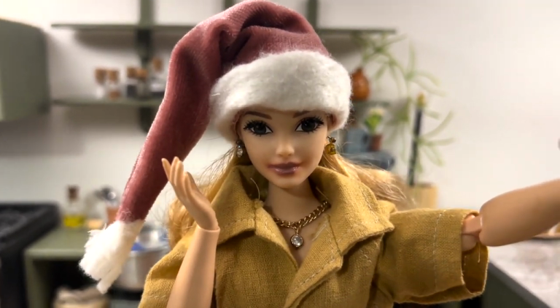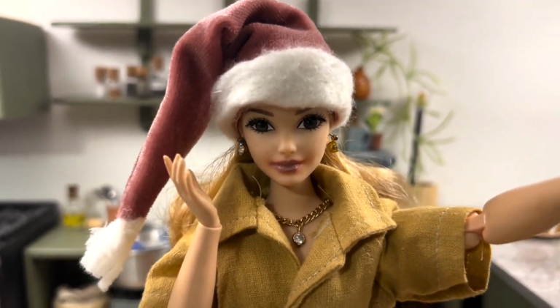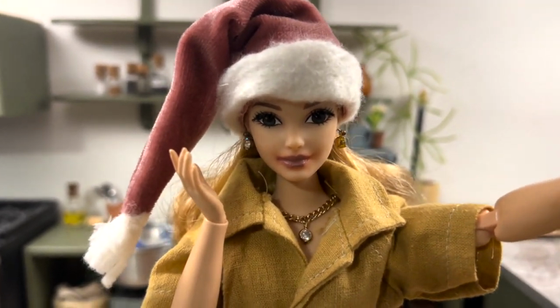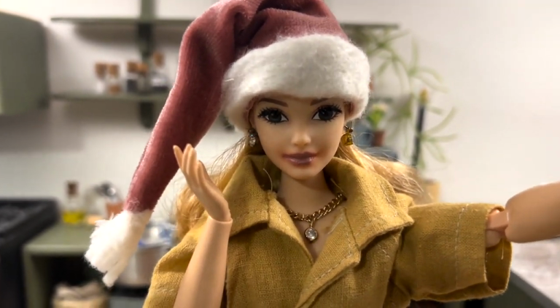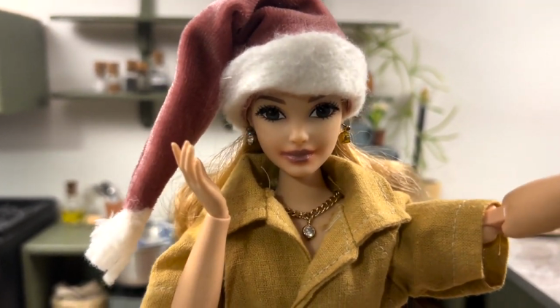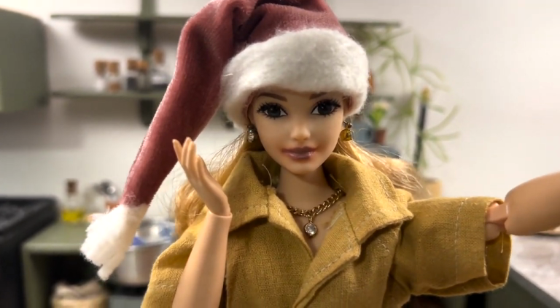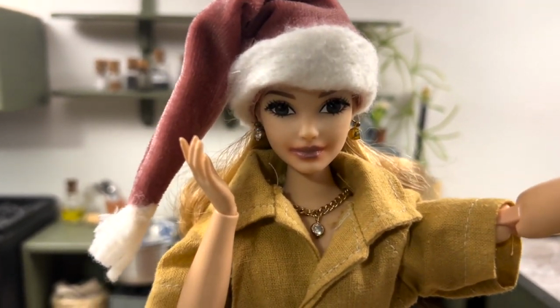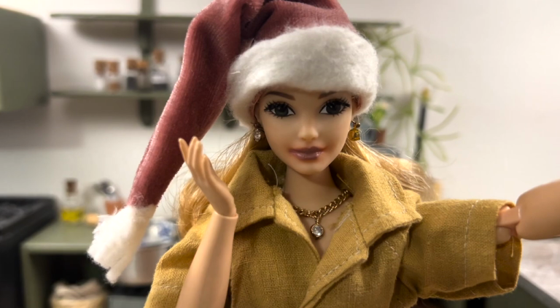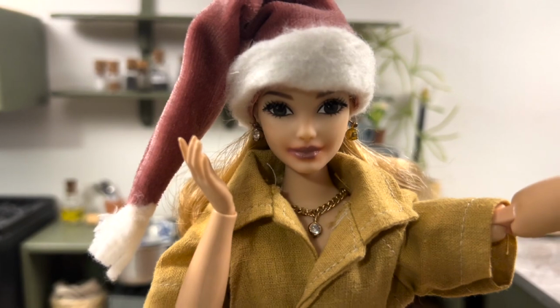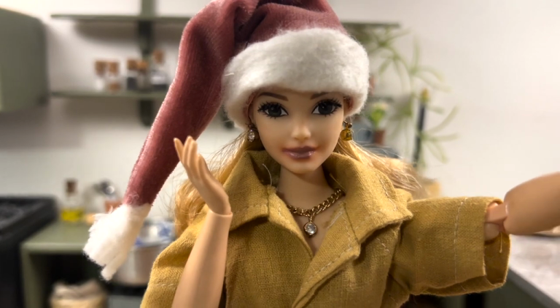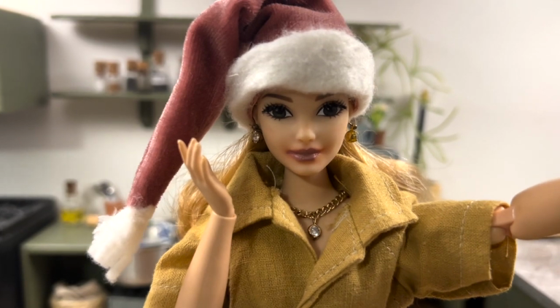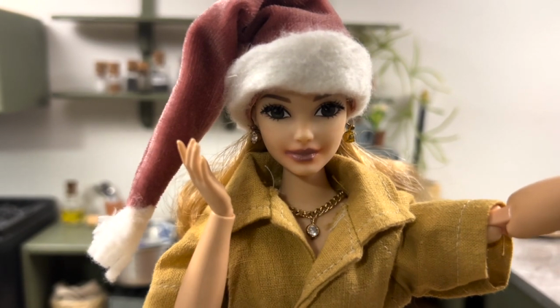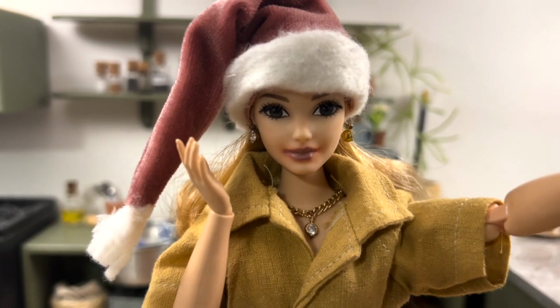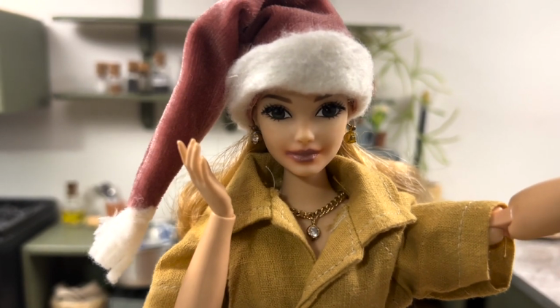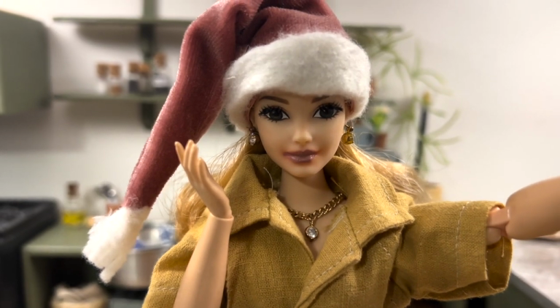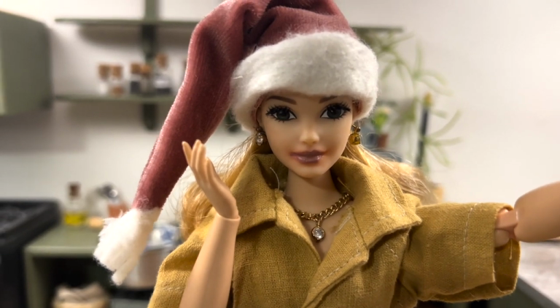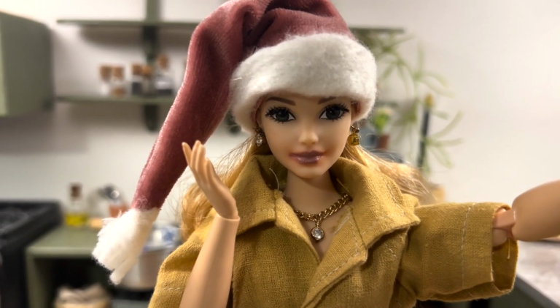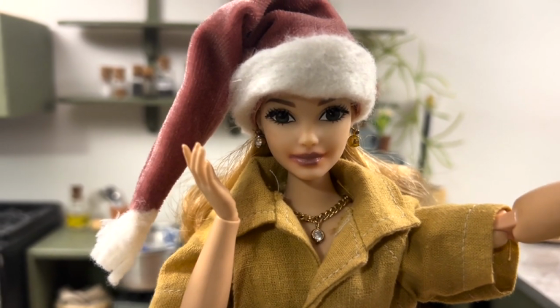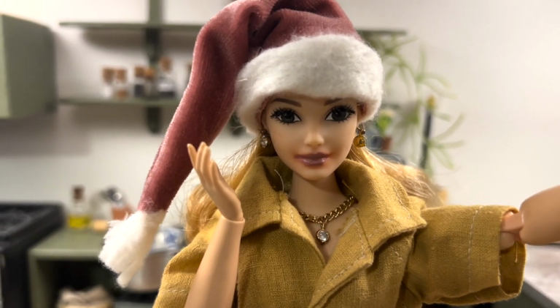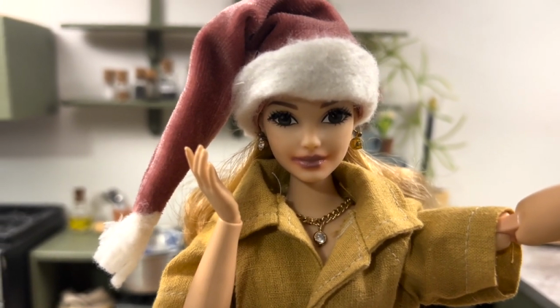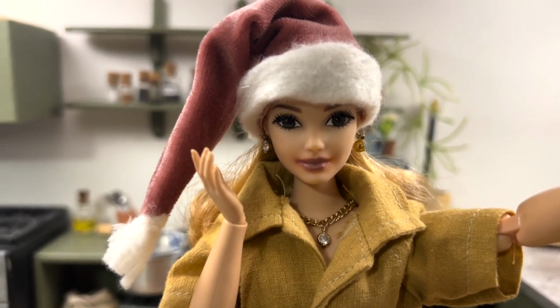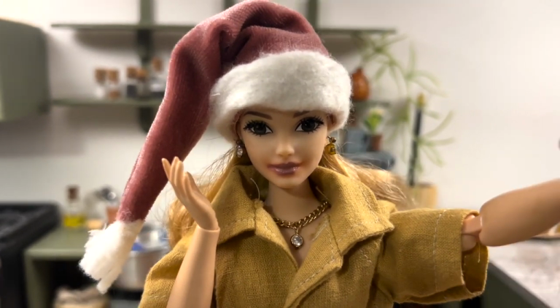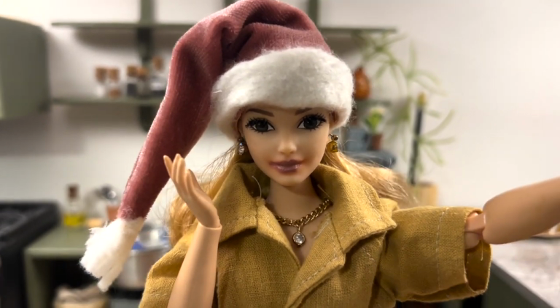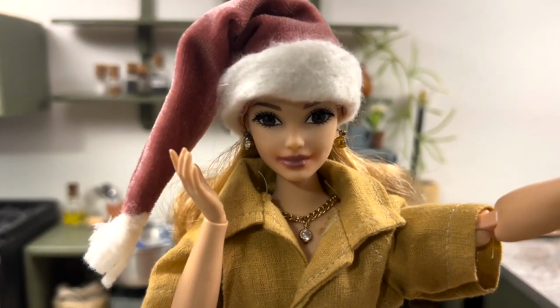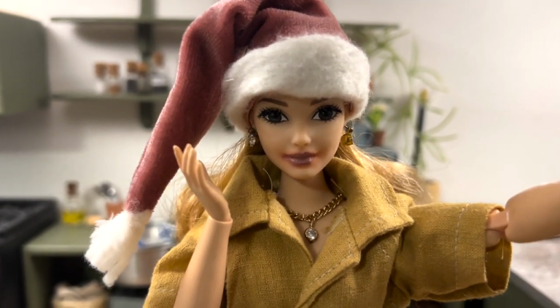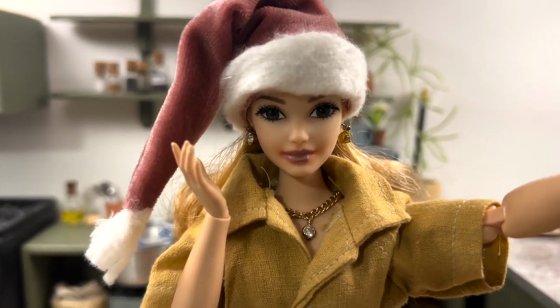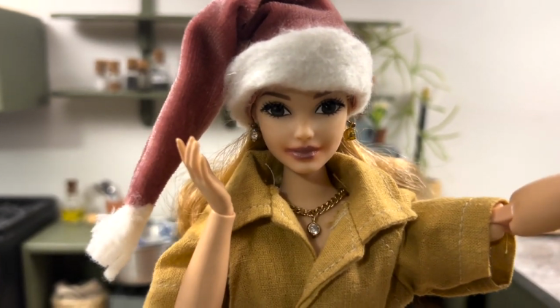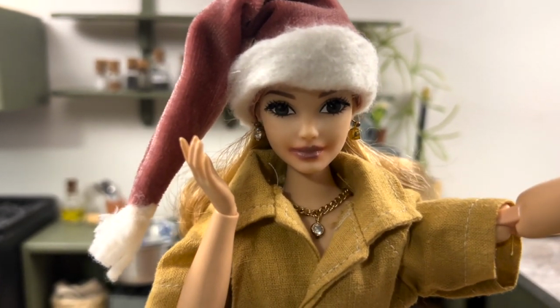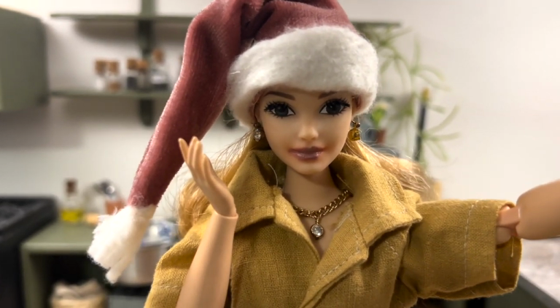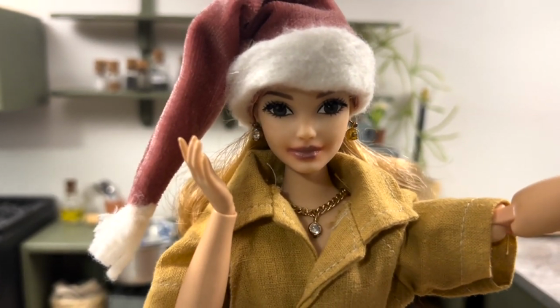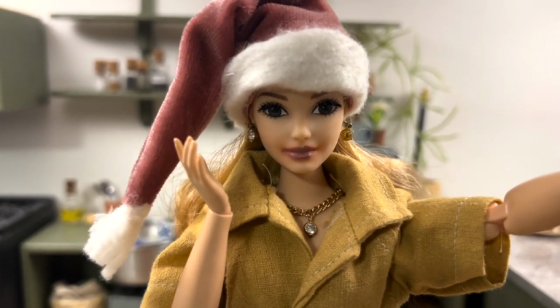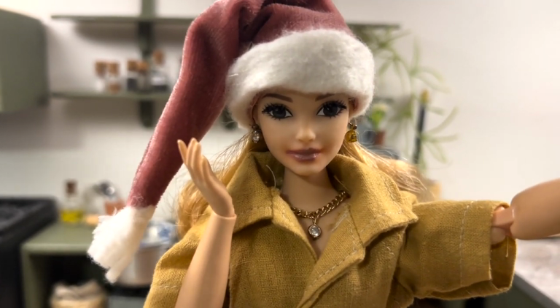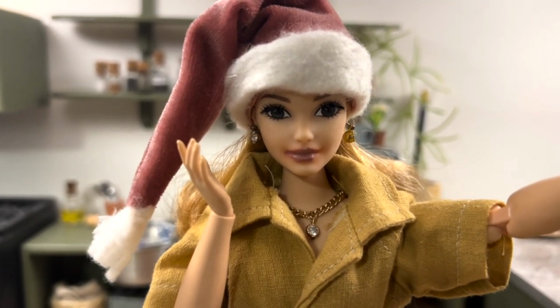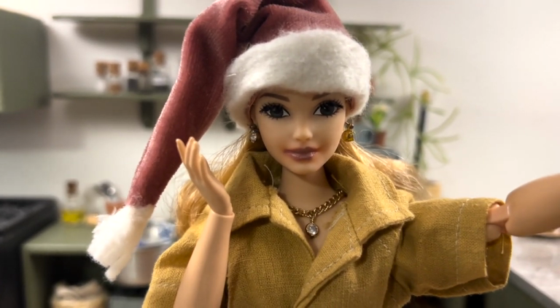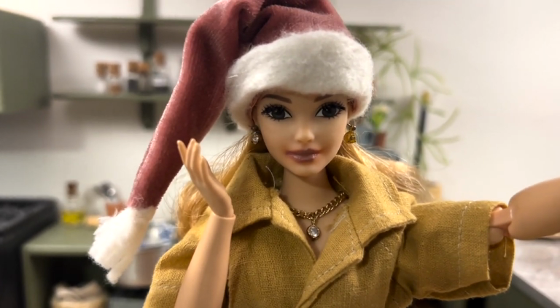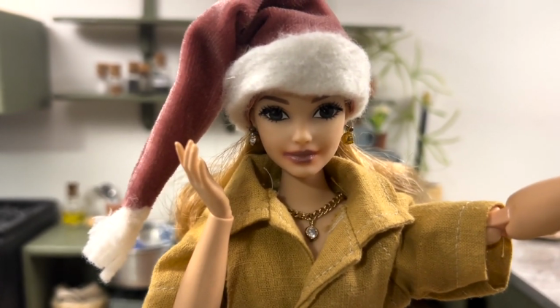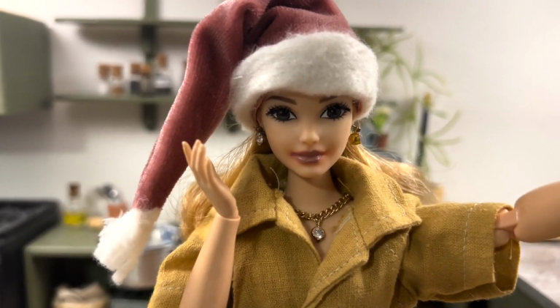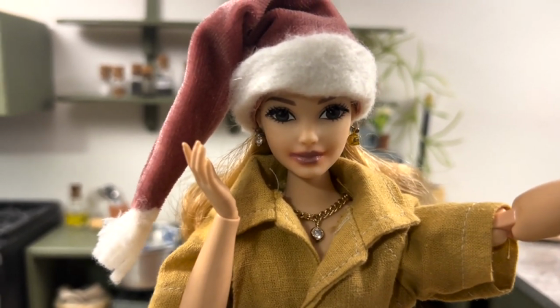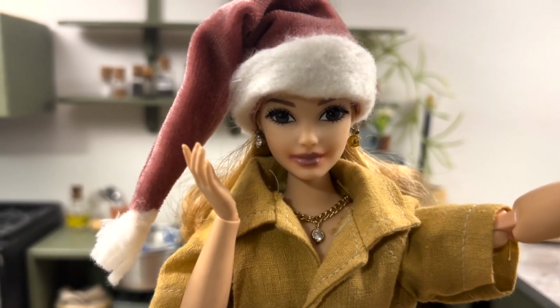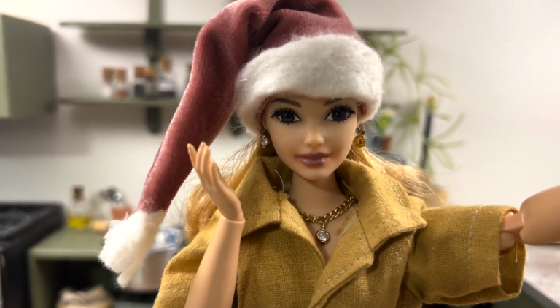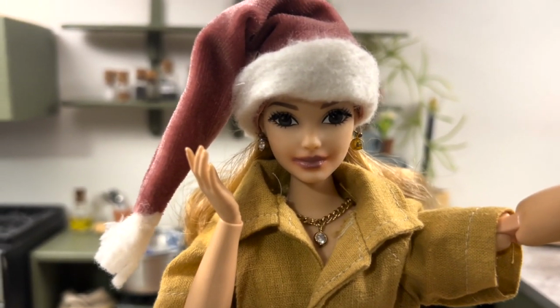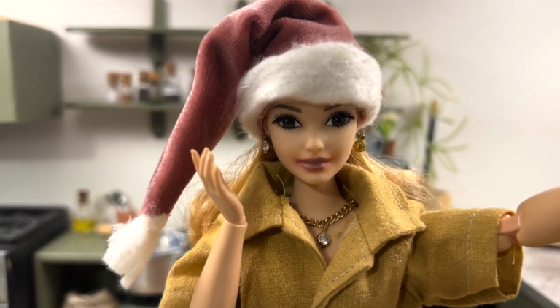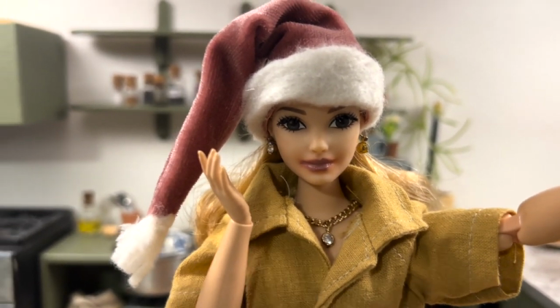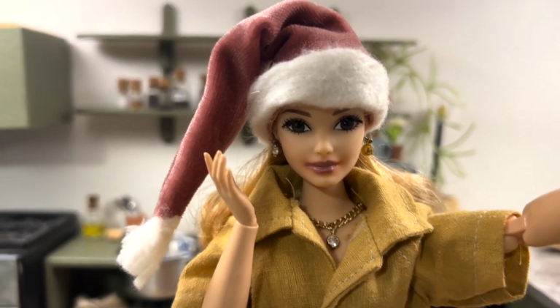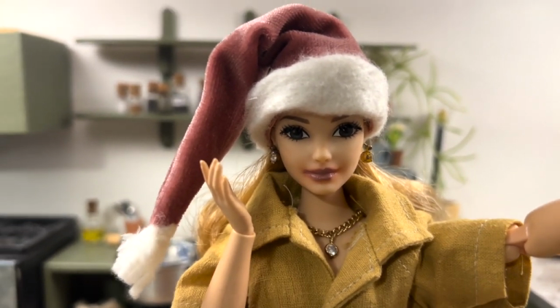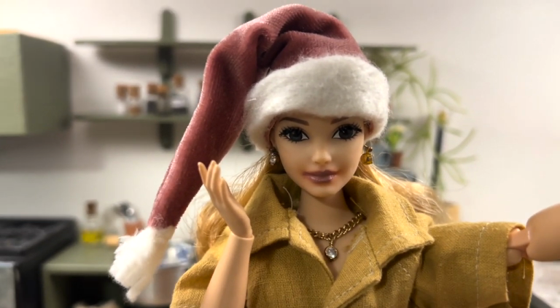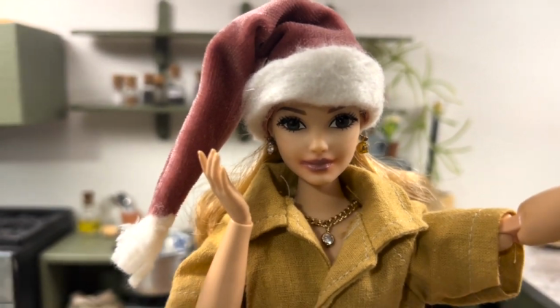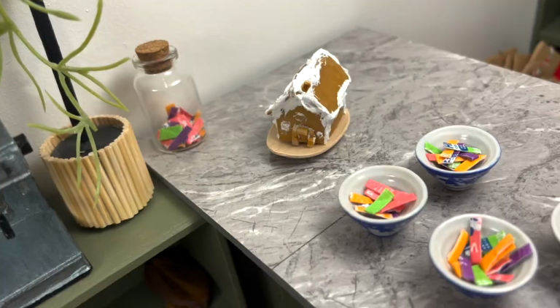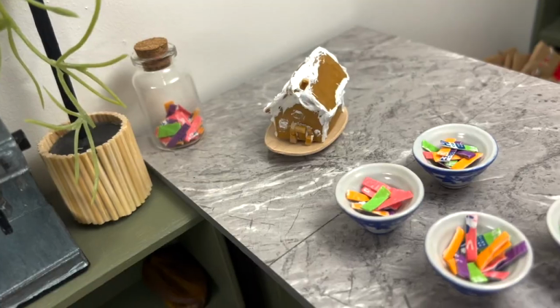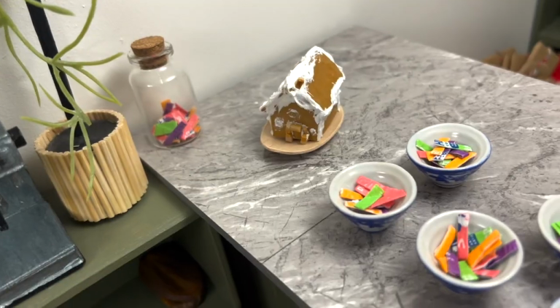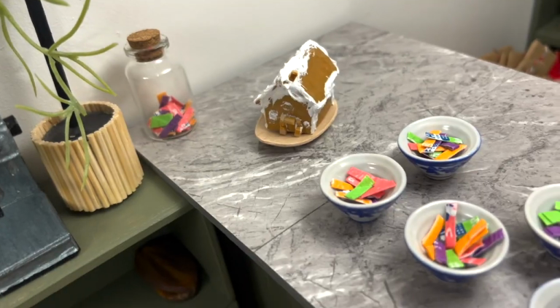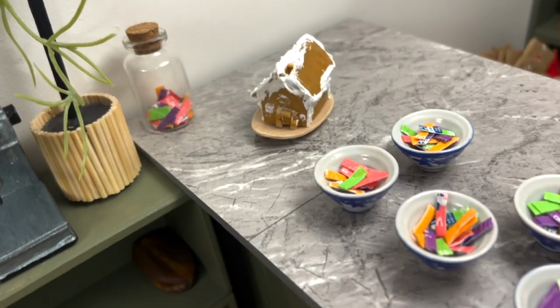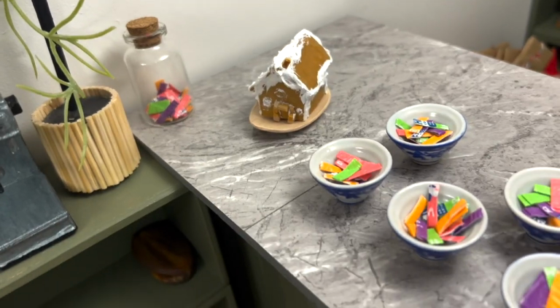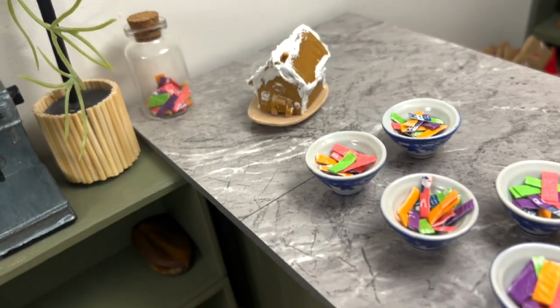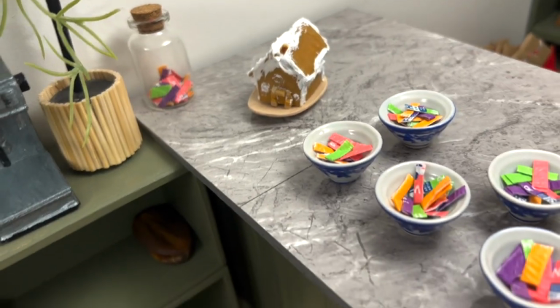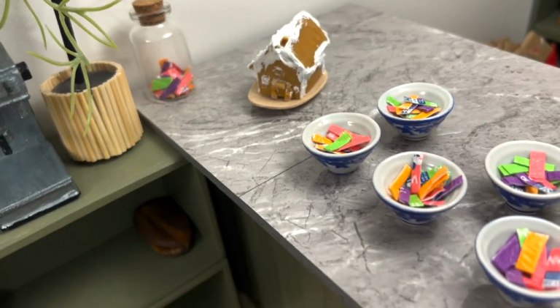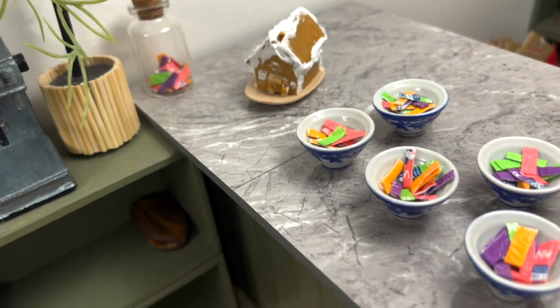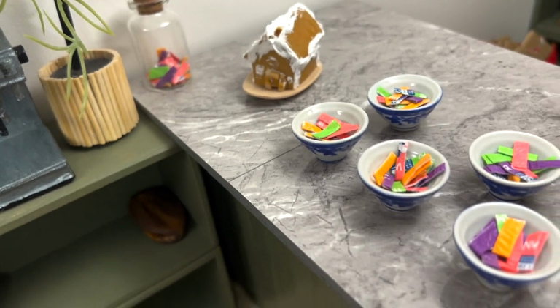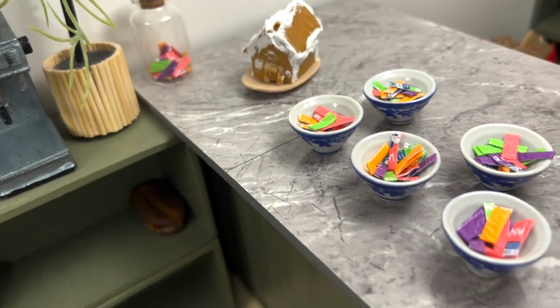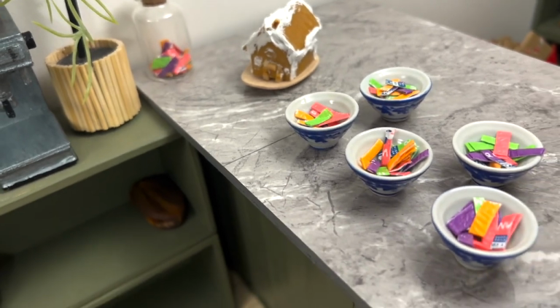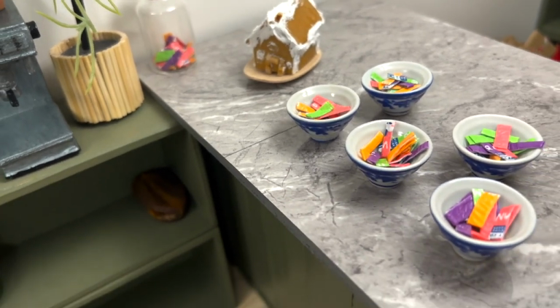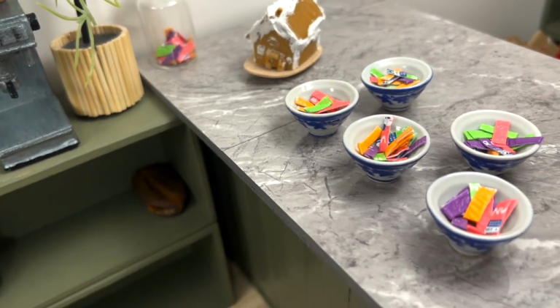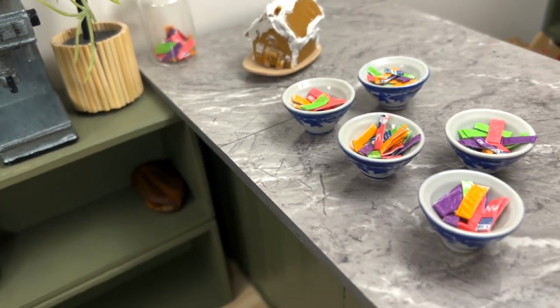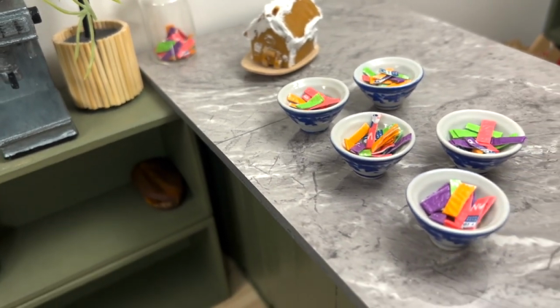Now I have to go pick the kids up early from school because it's their last day. I've also got some sweets for them.